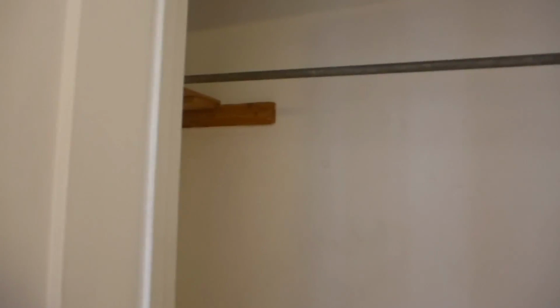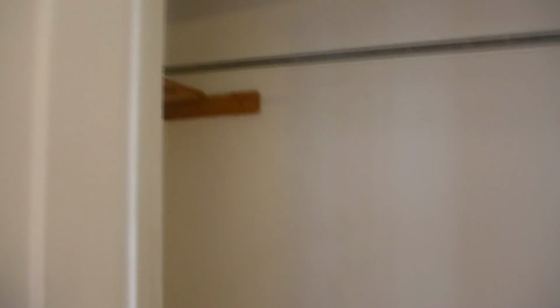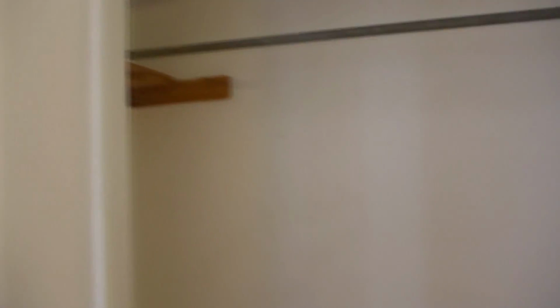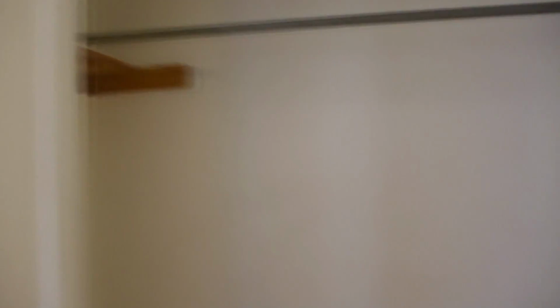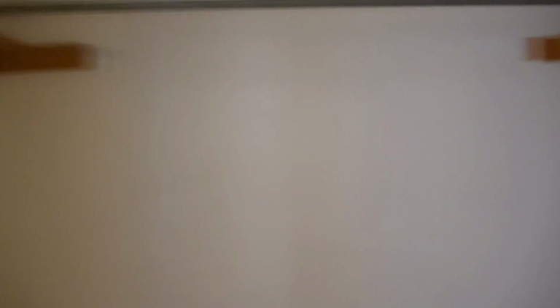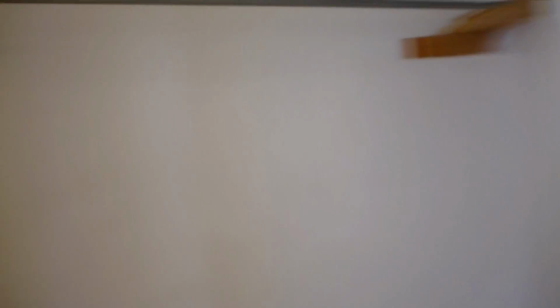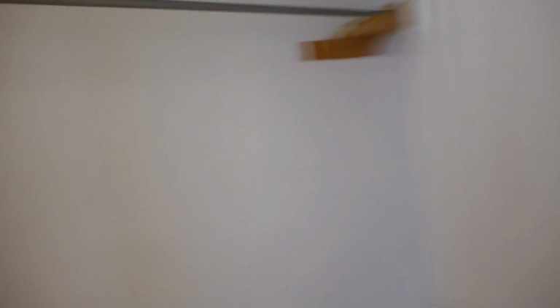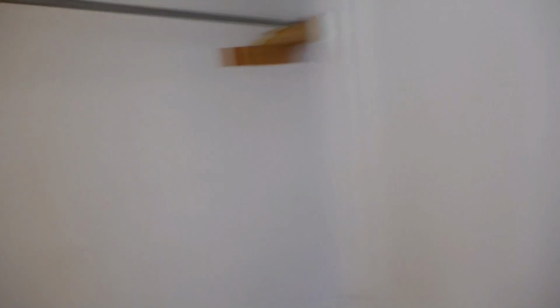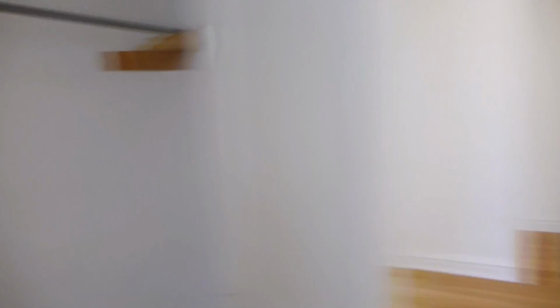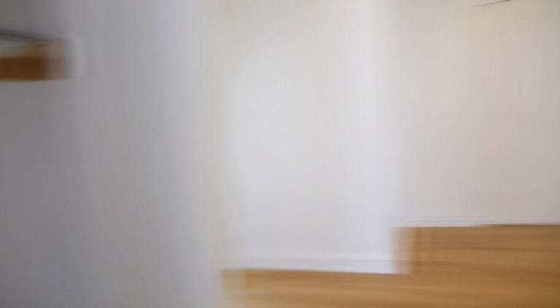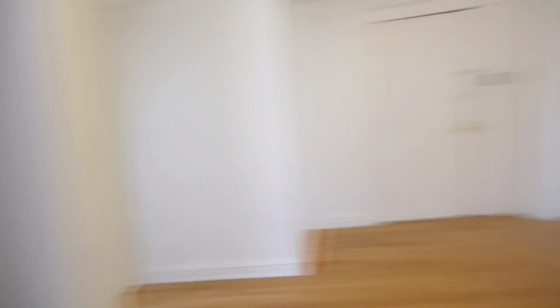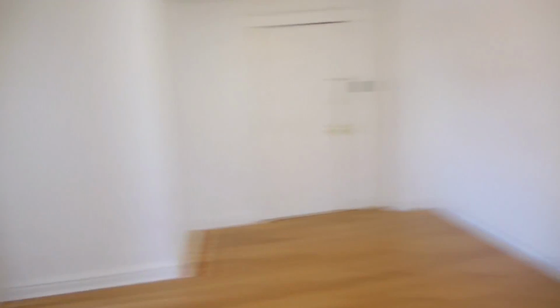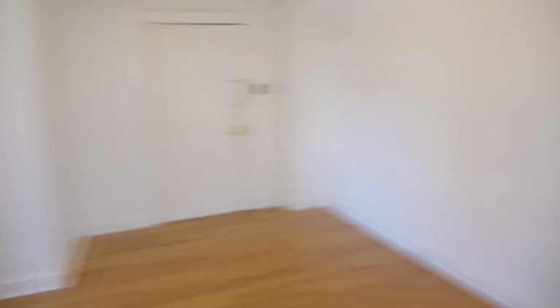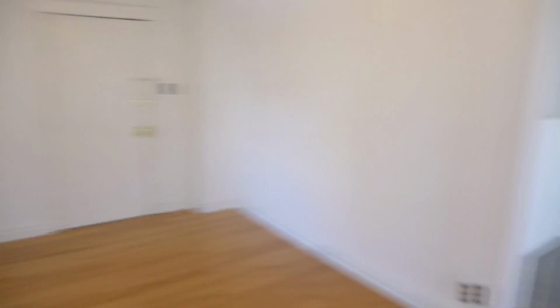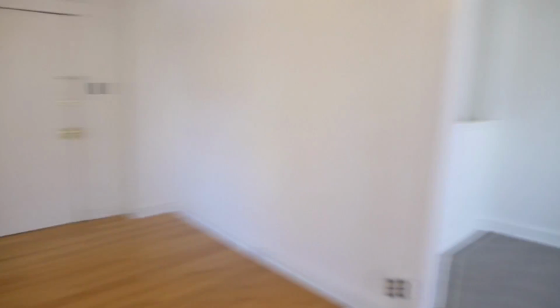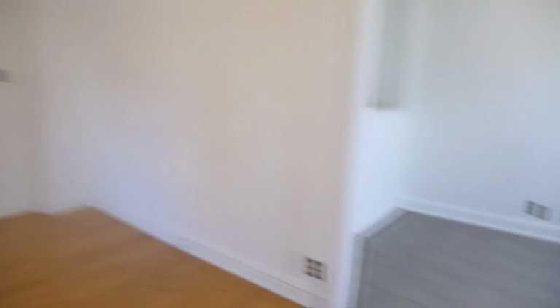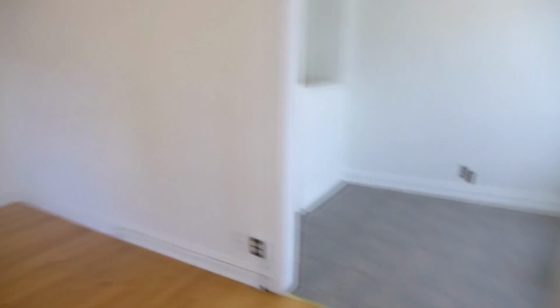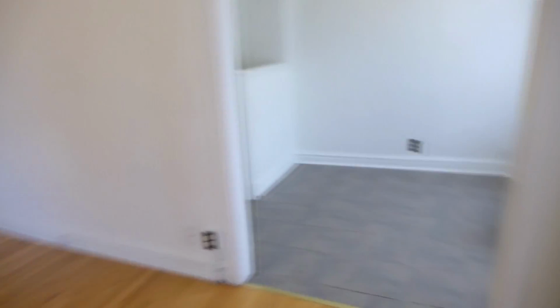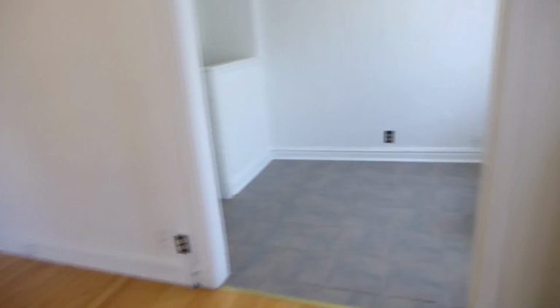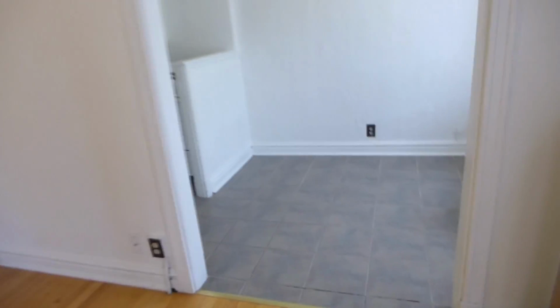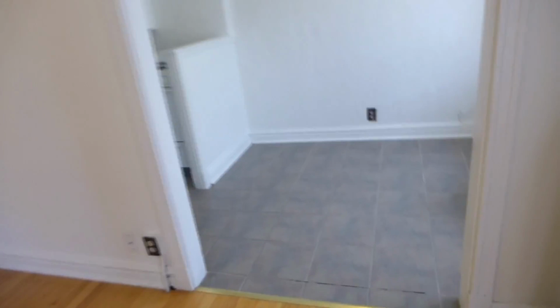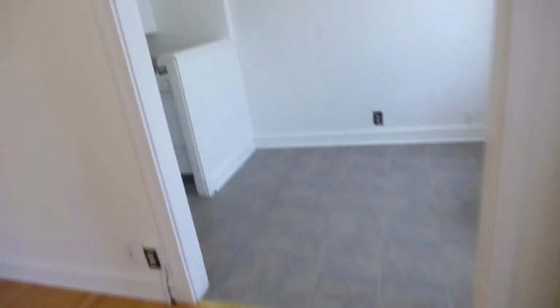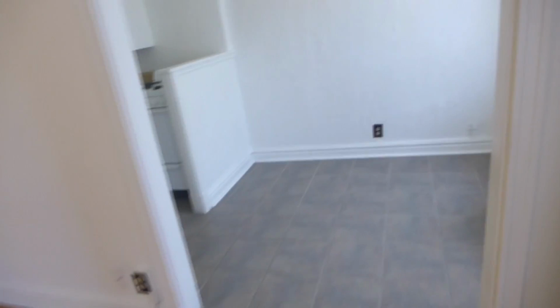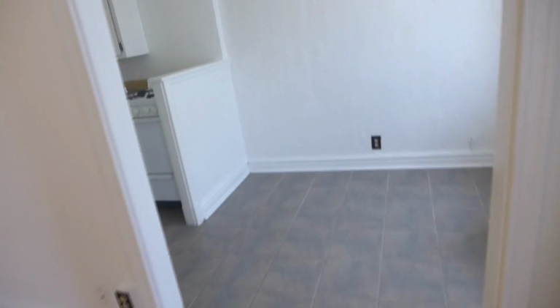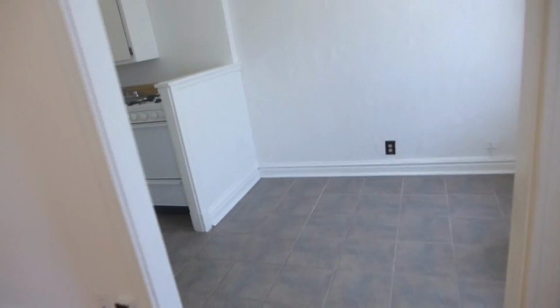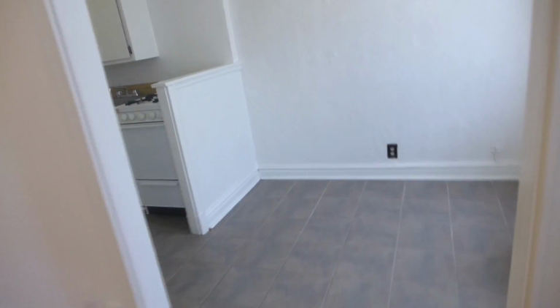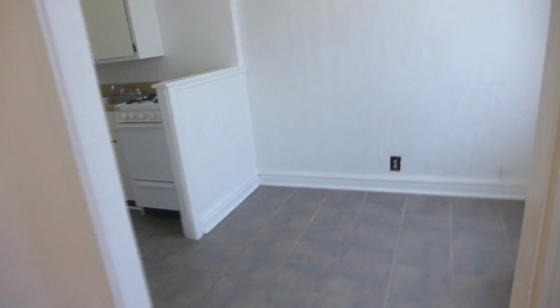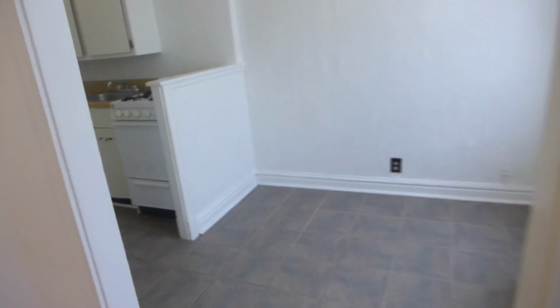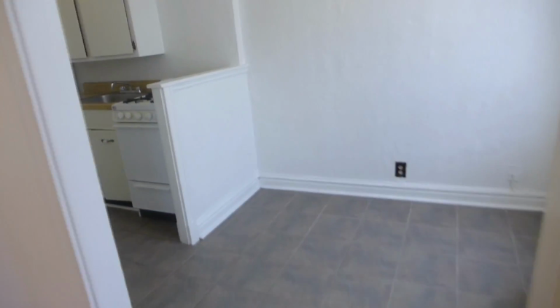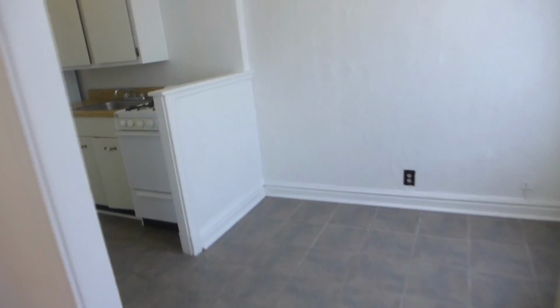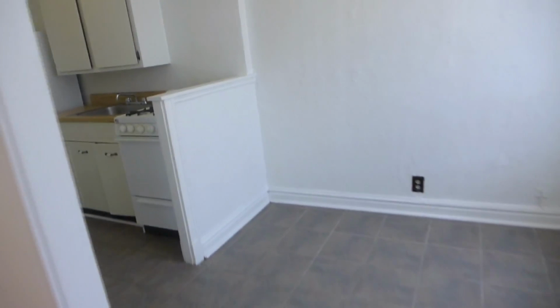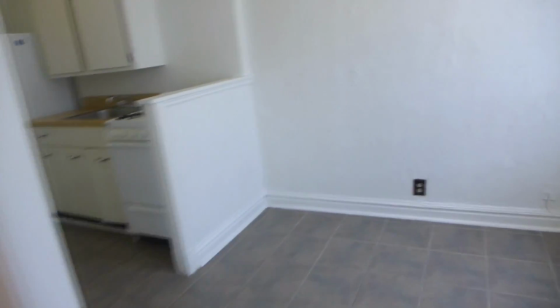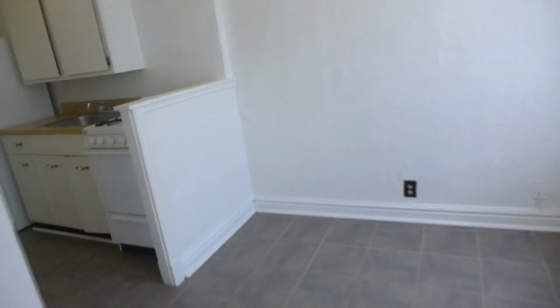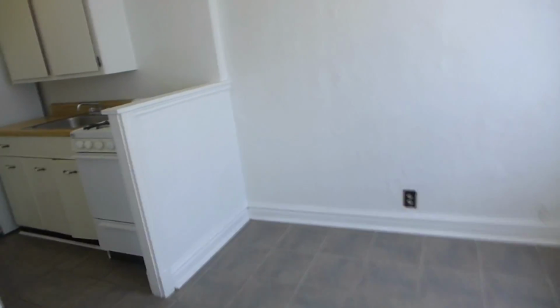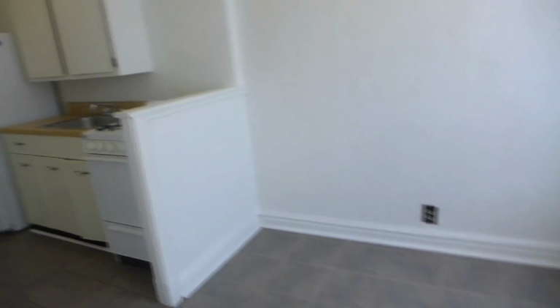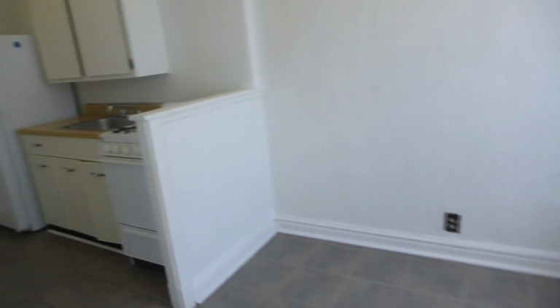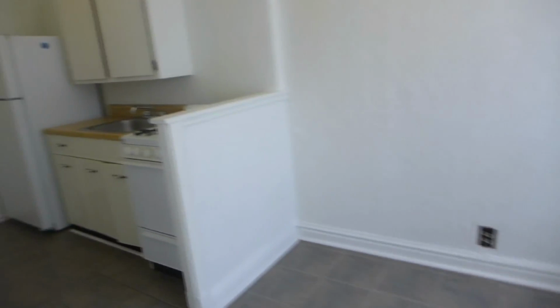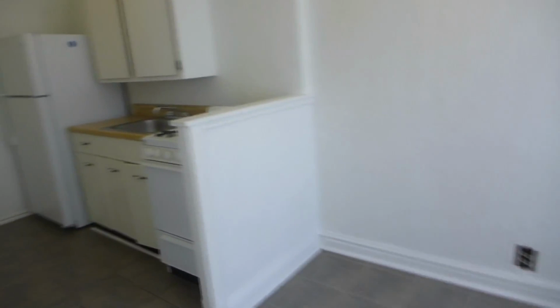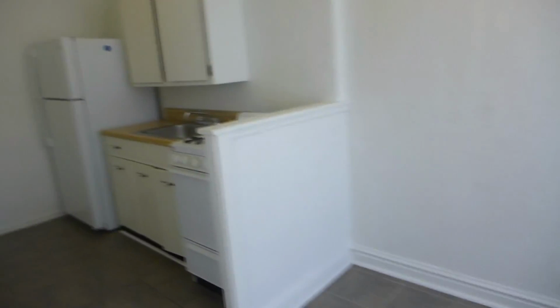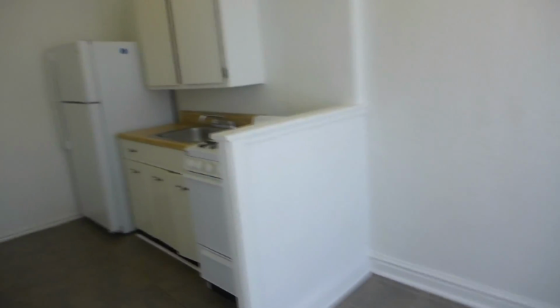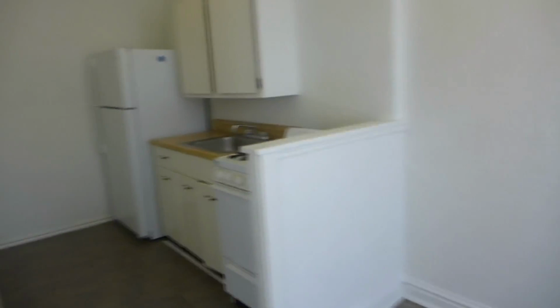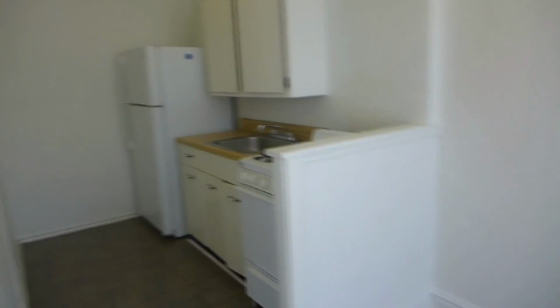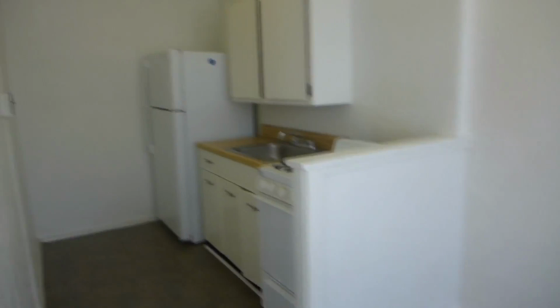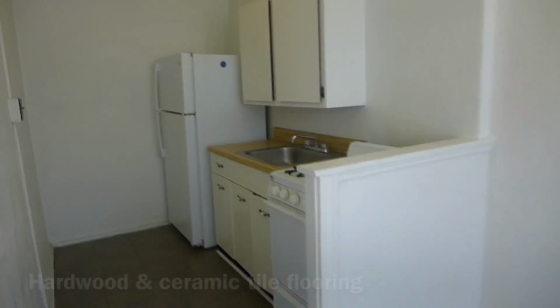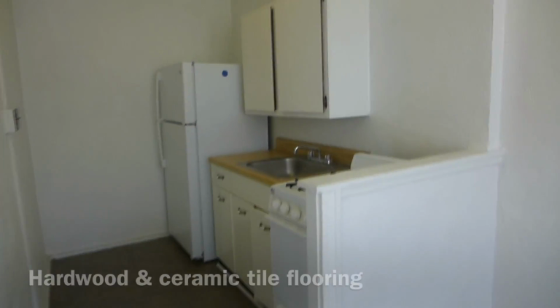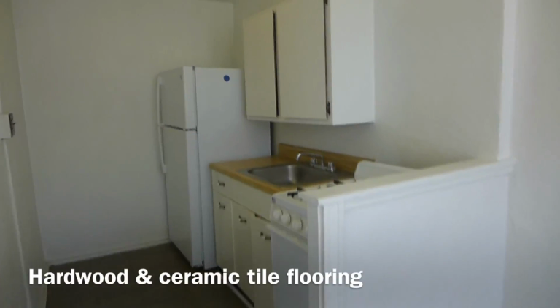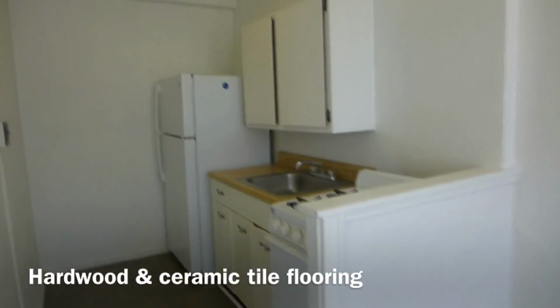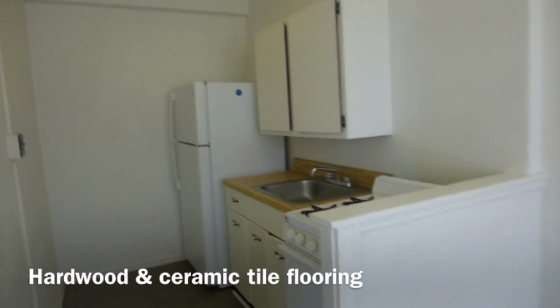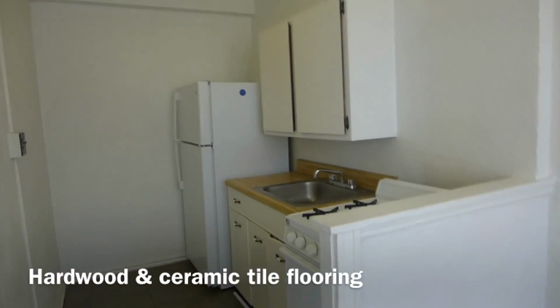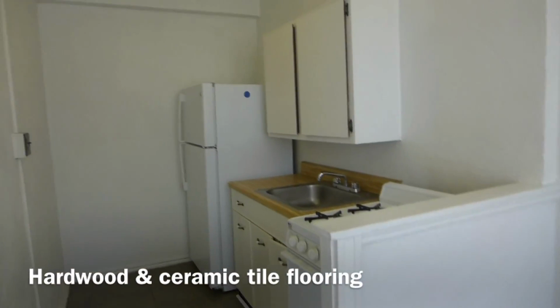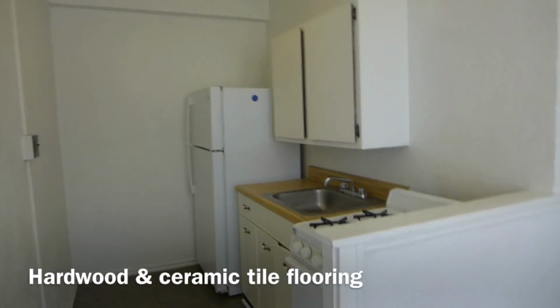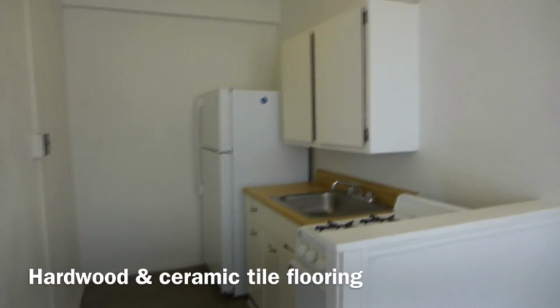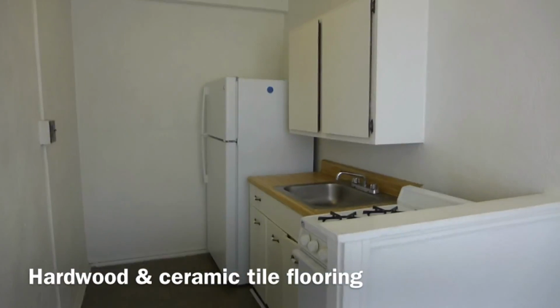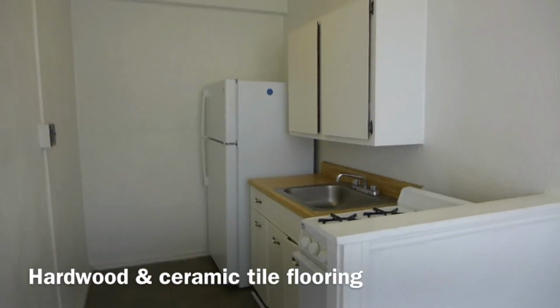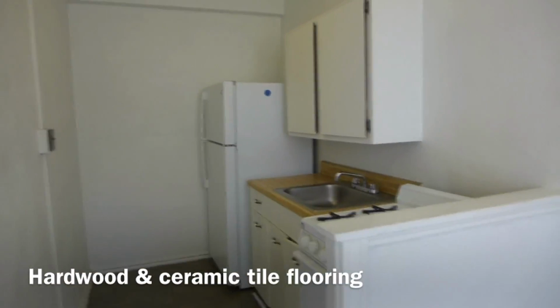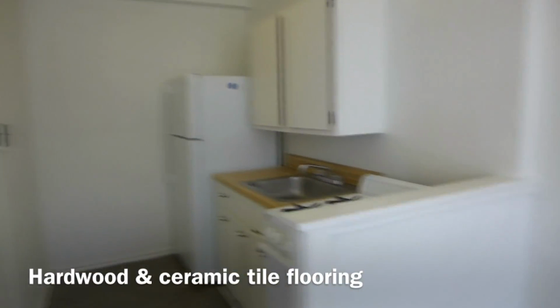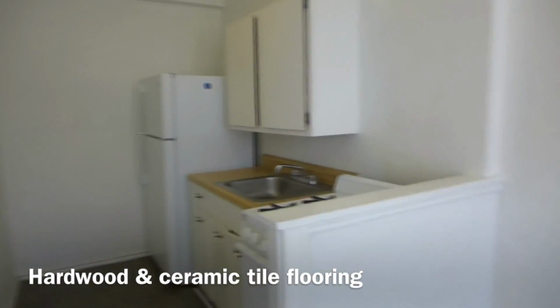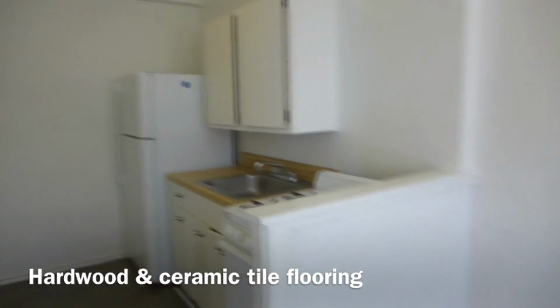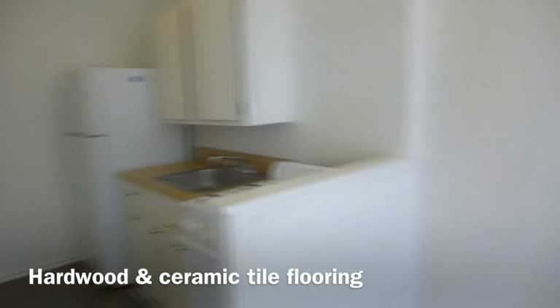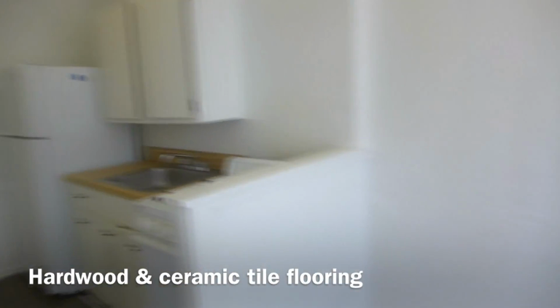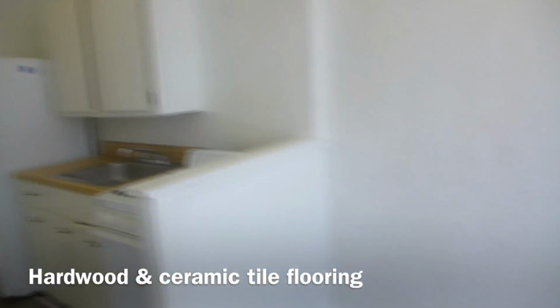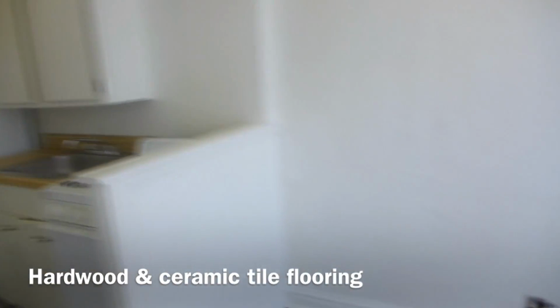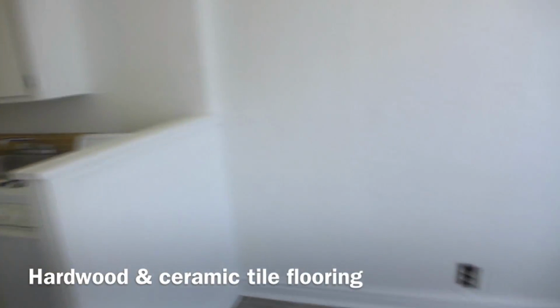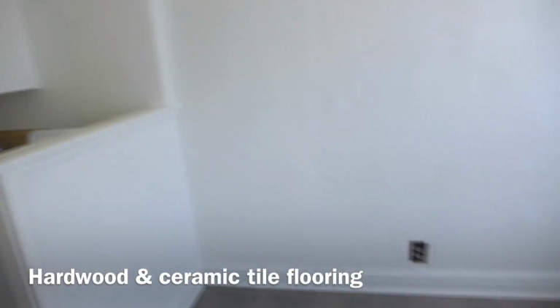The apartment has a galley kitchen and dining area.